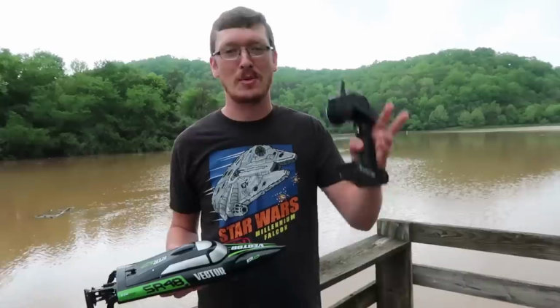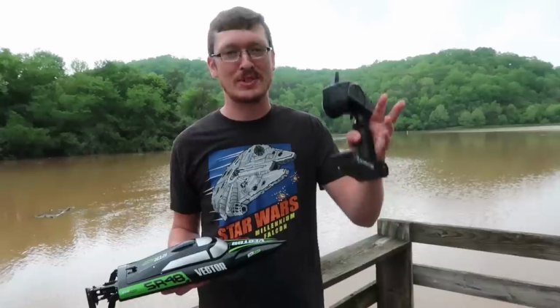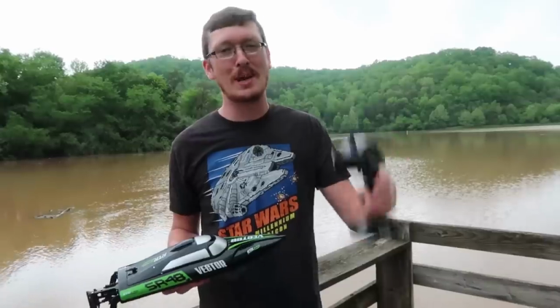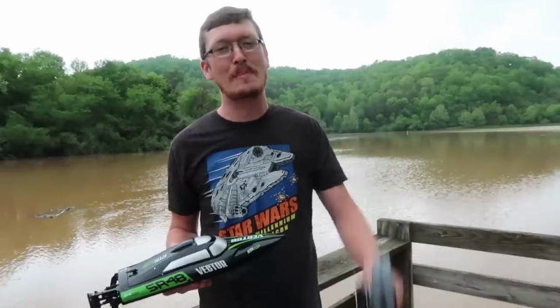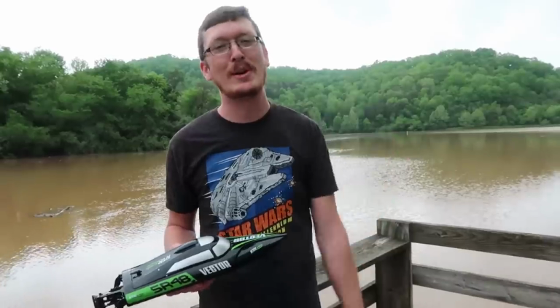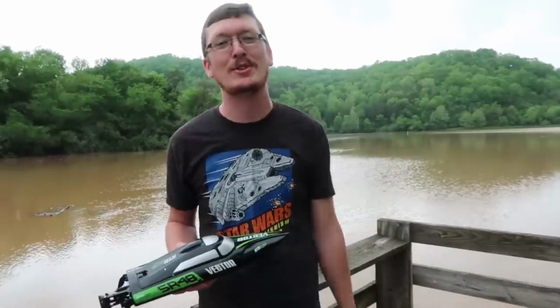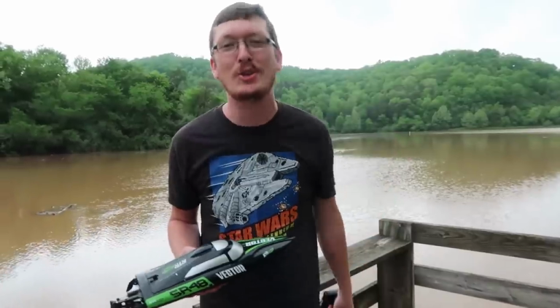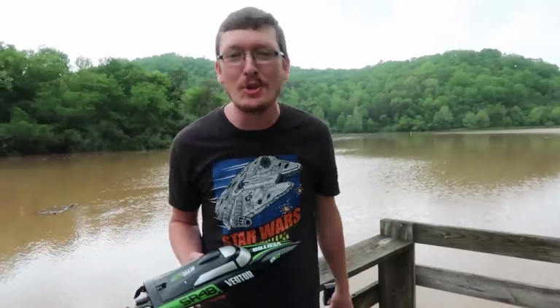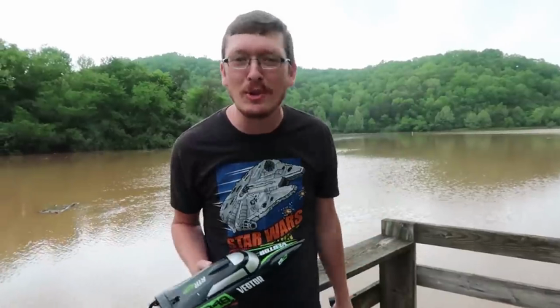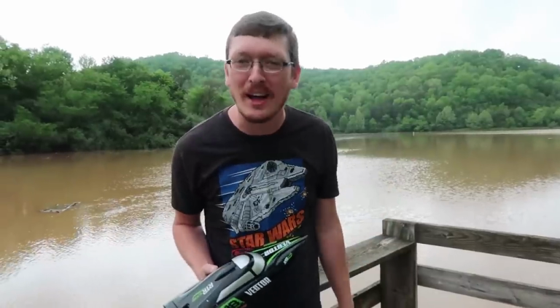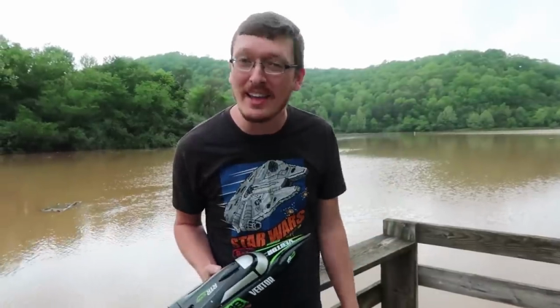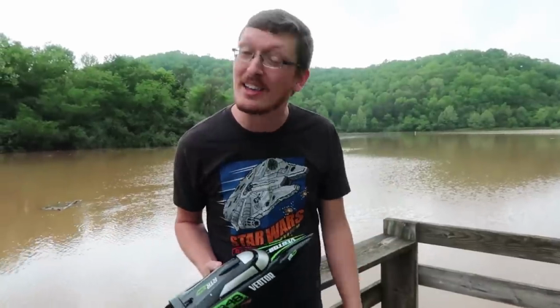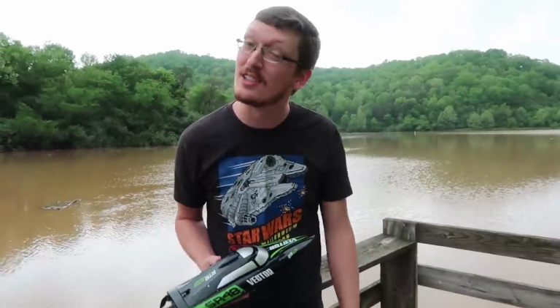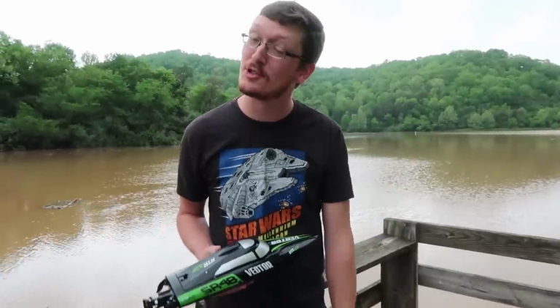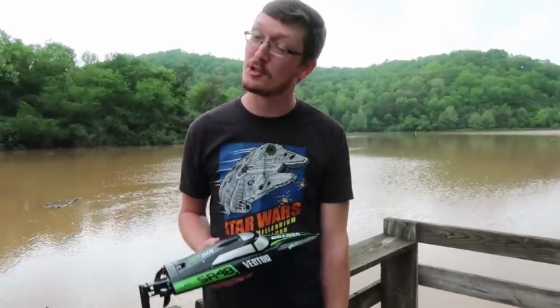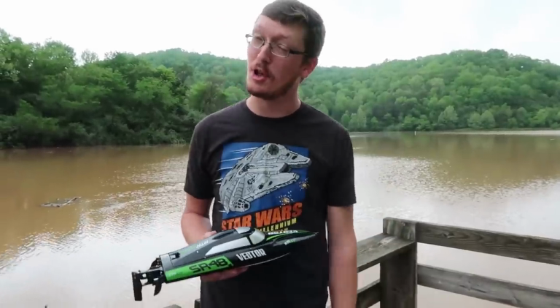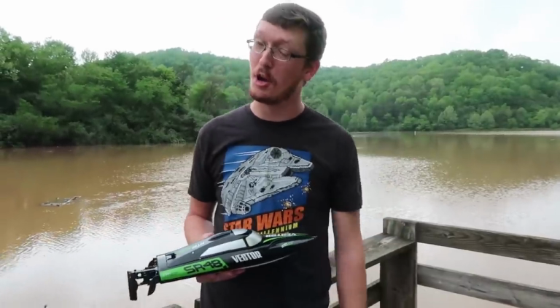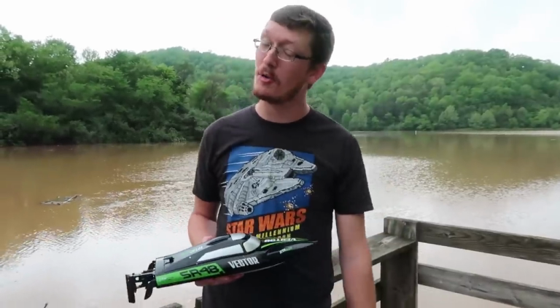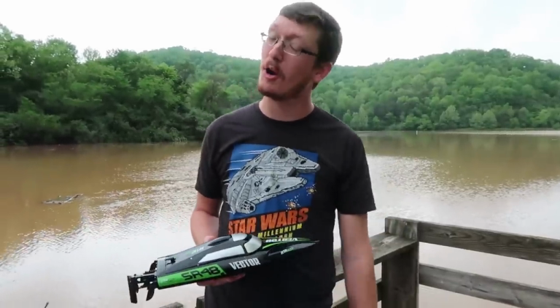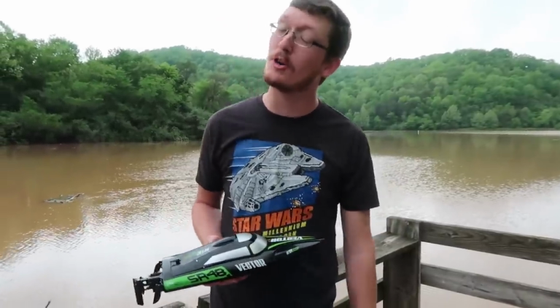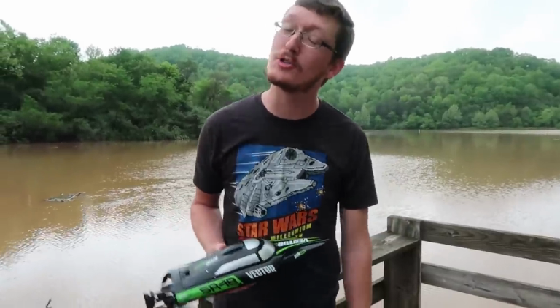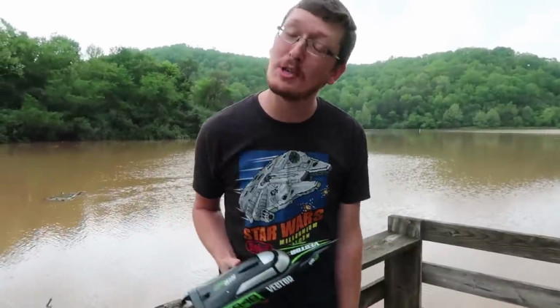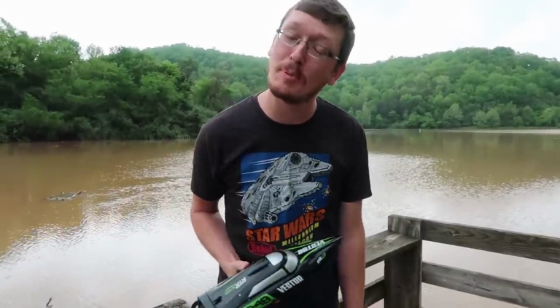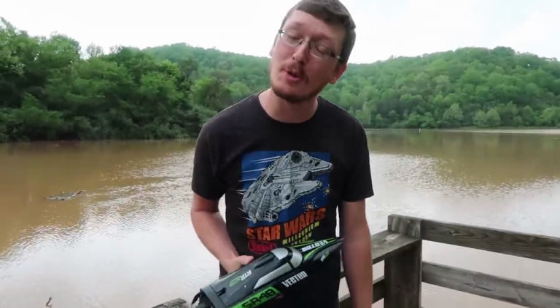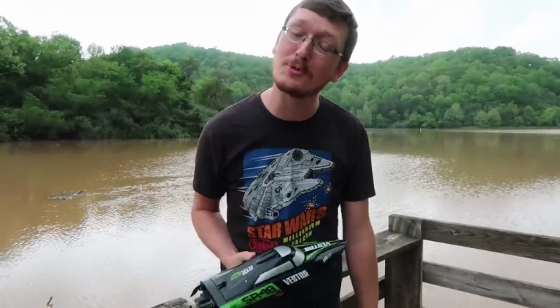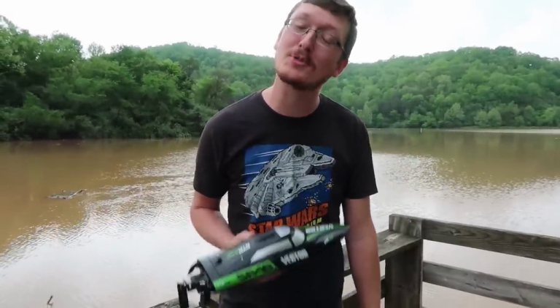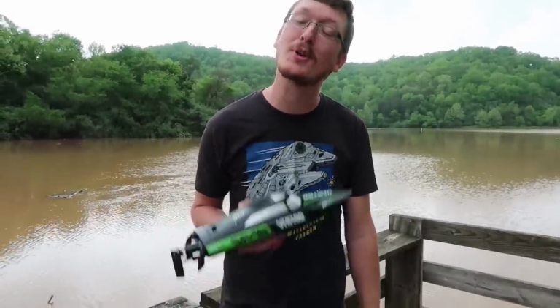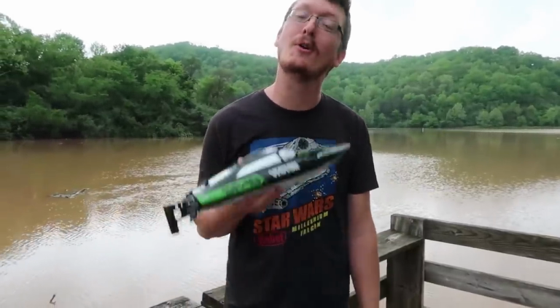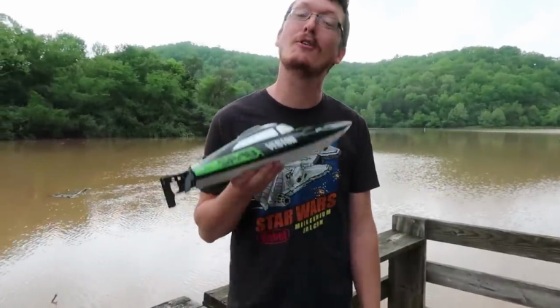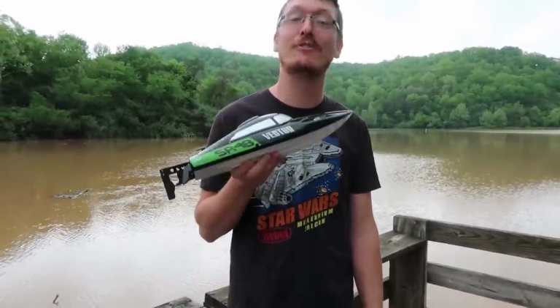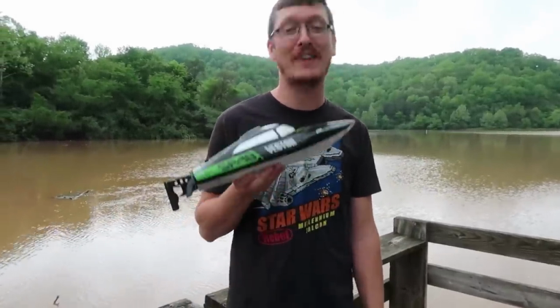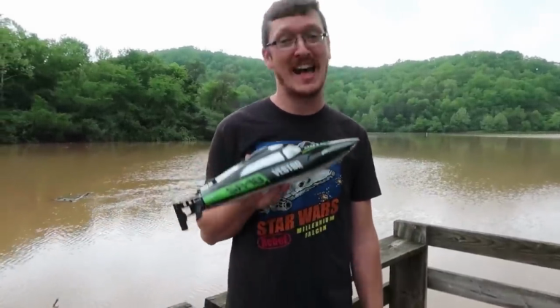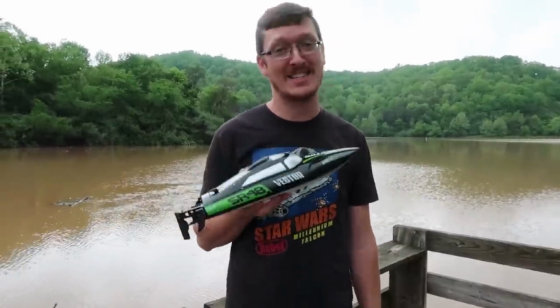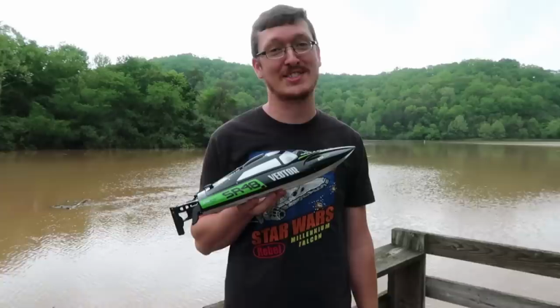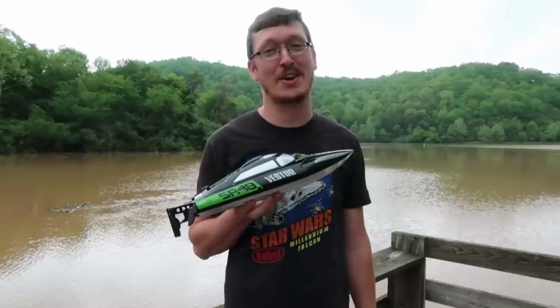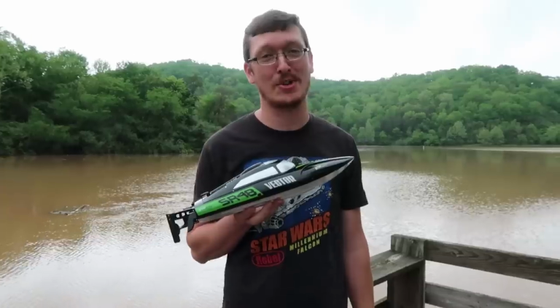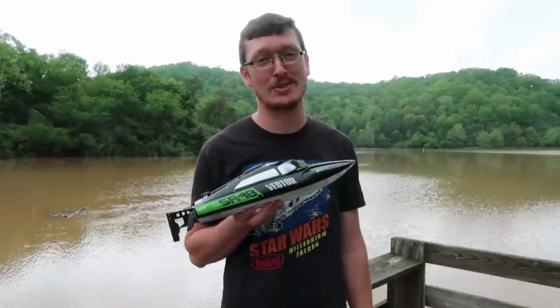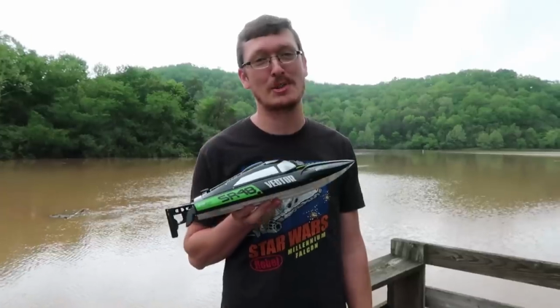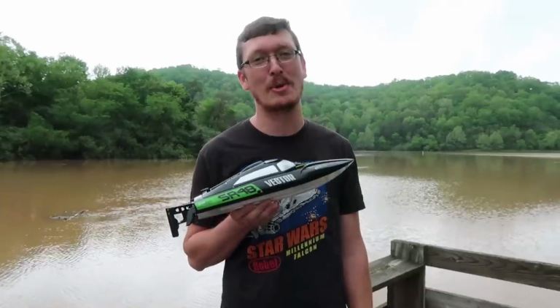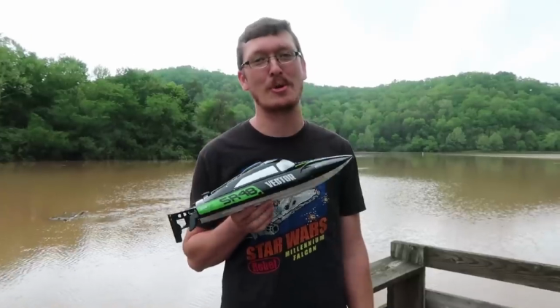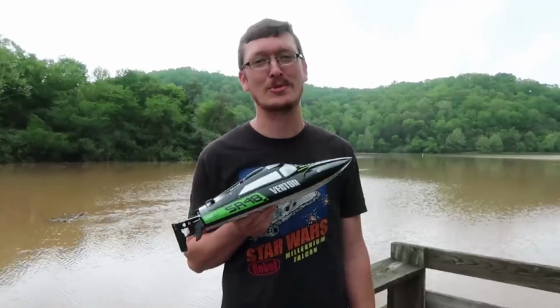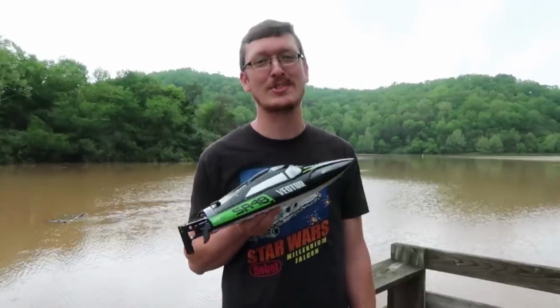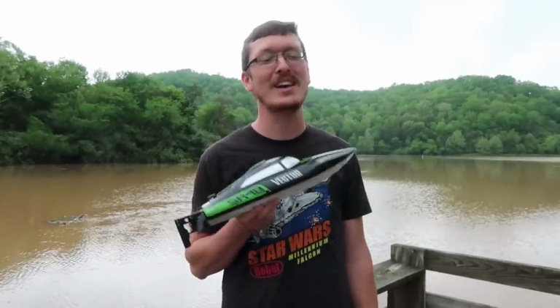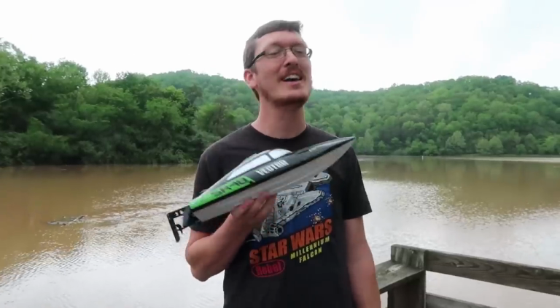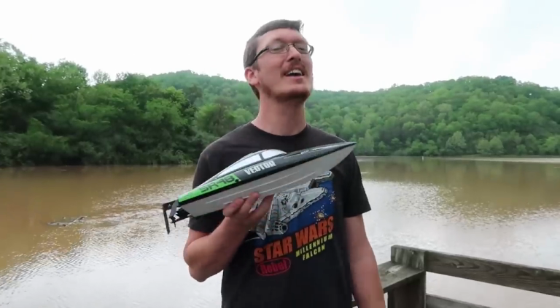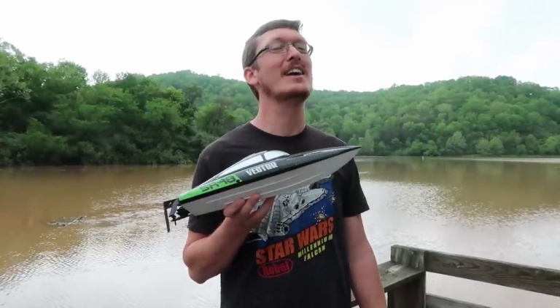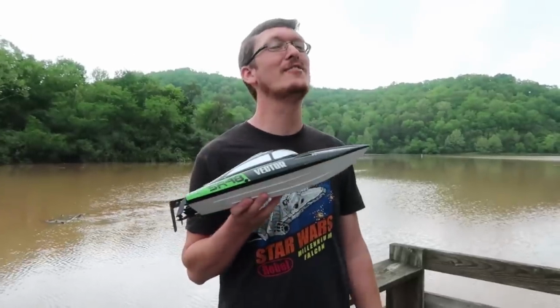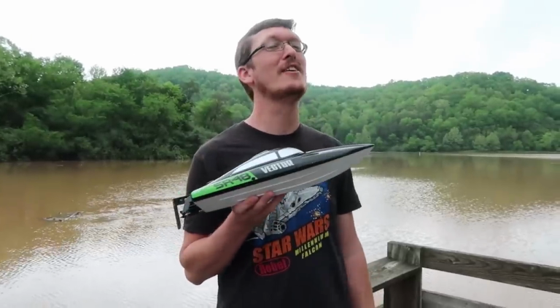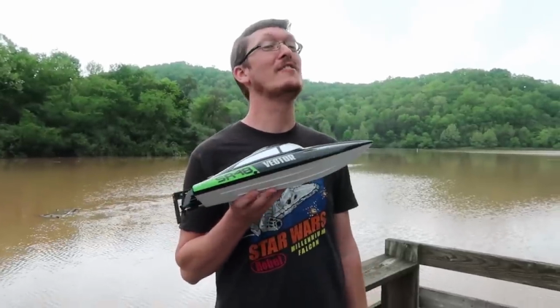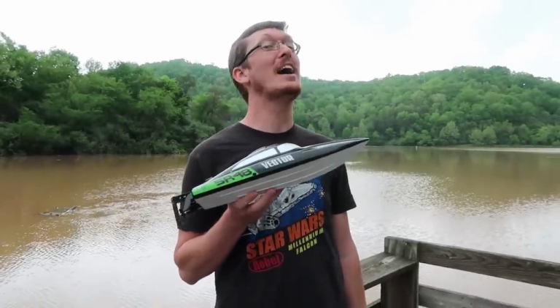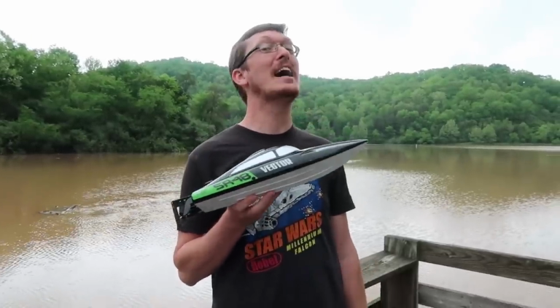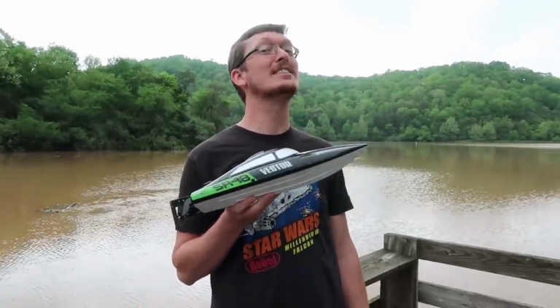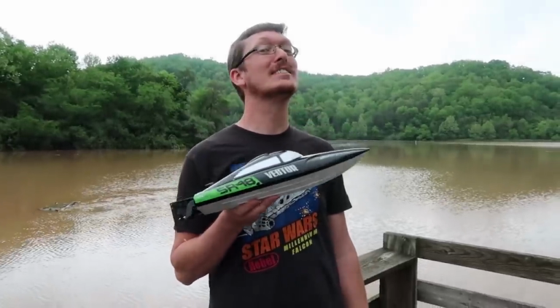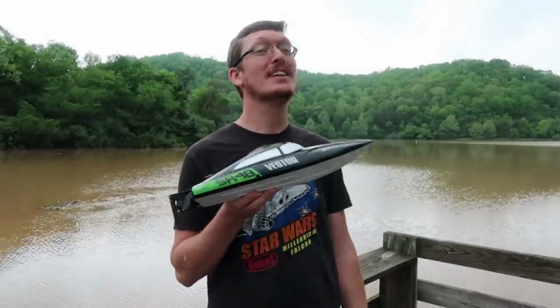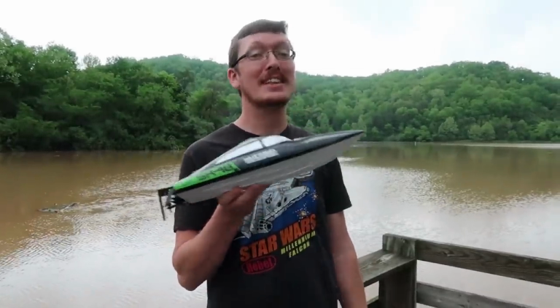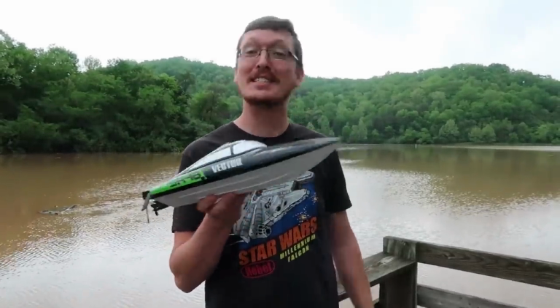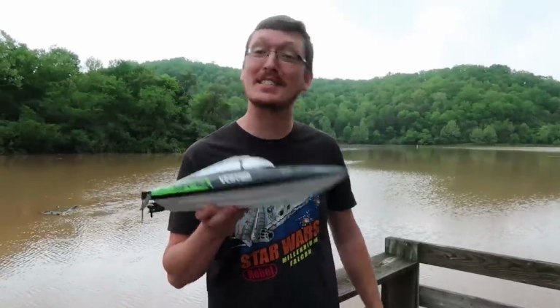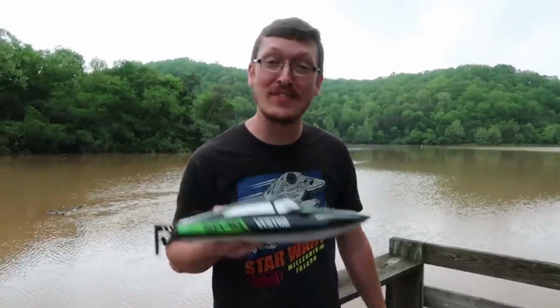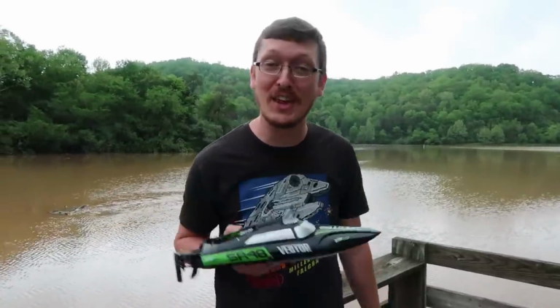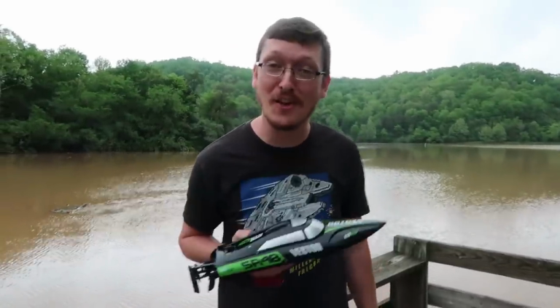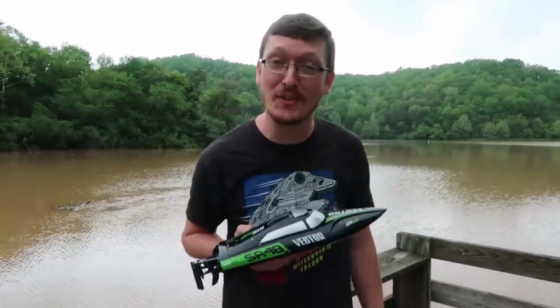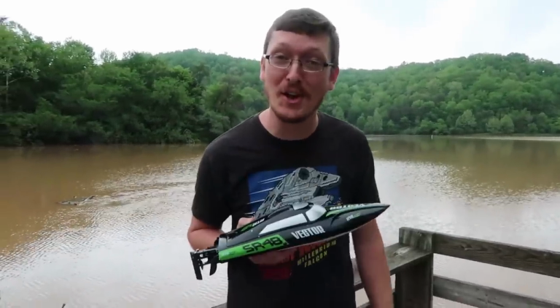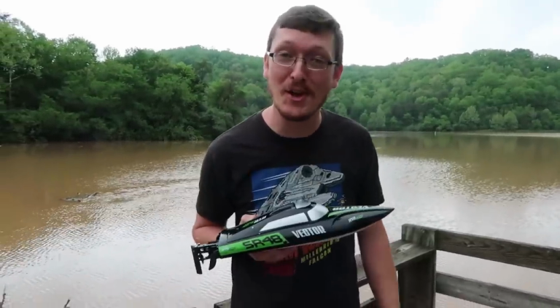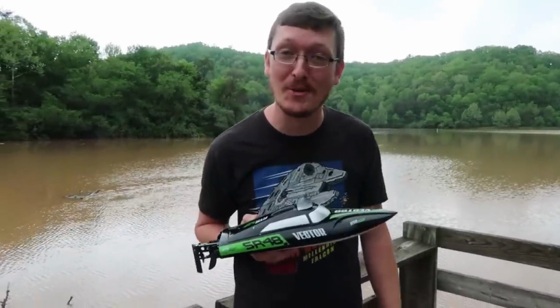What's up? Do you like slow RC boats or fast RC boats? If fast, this is the video for you!